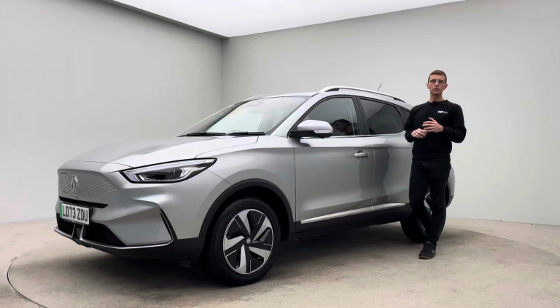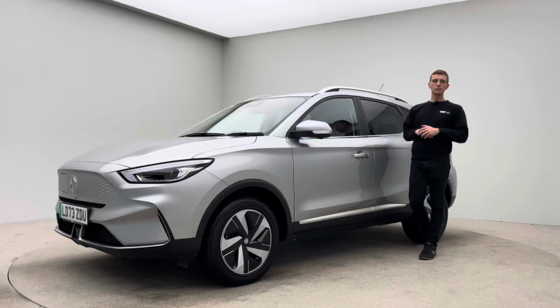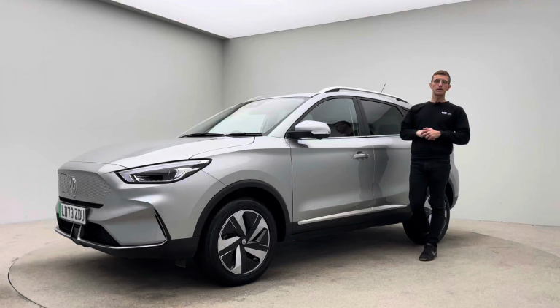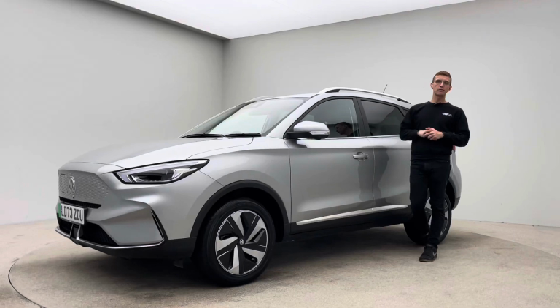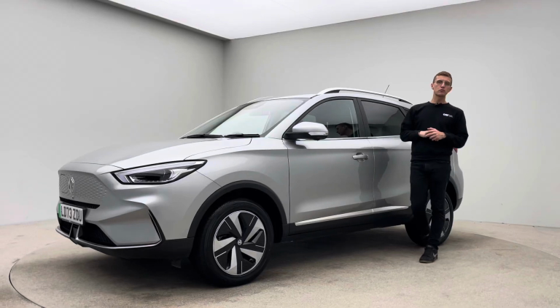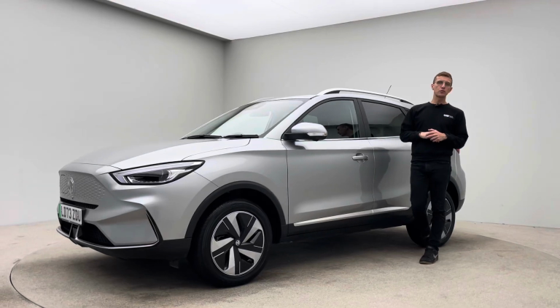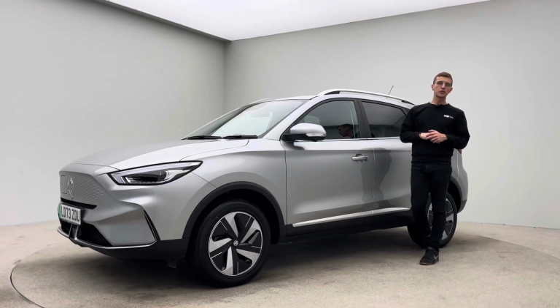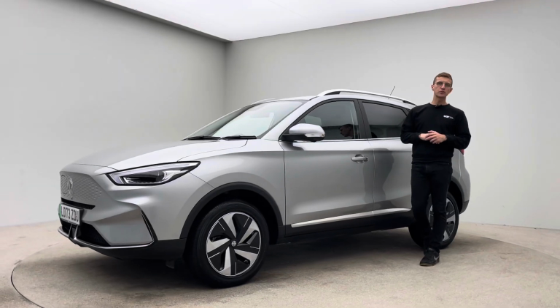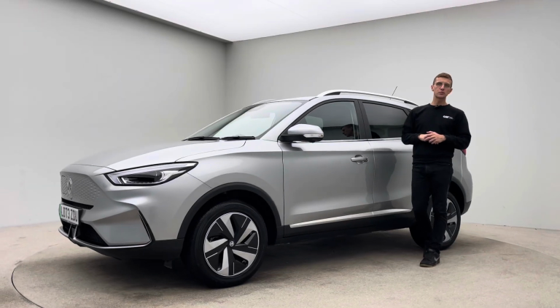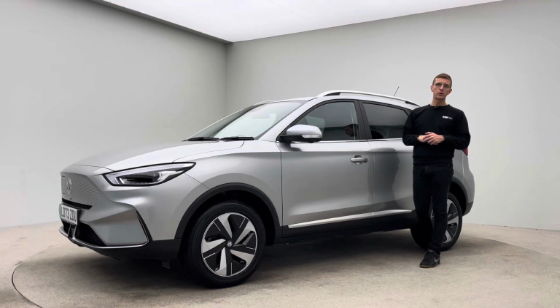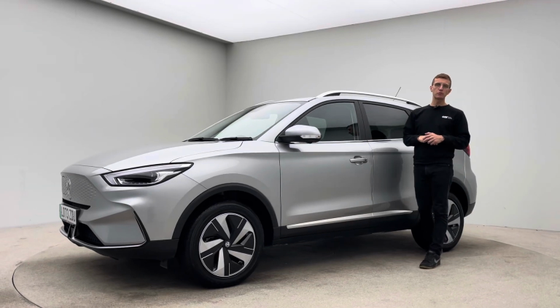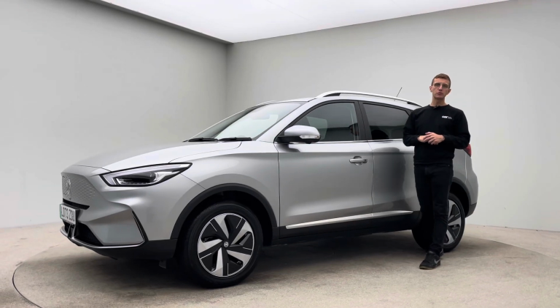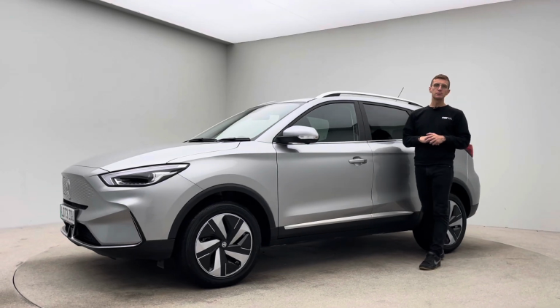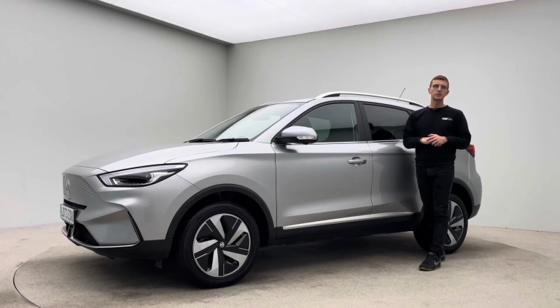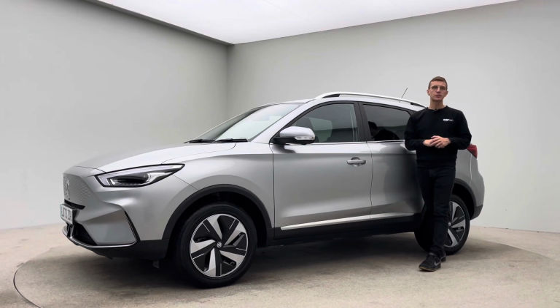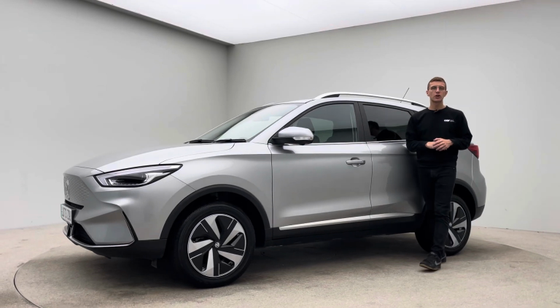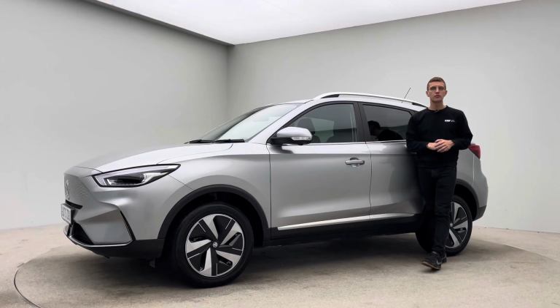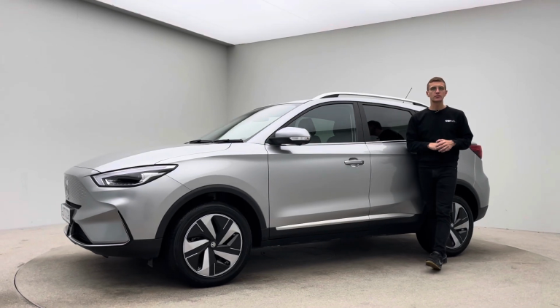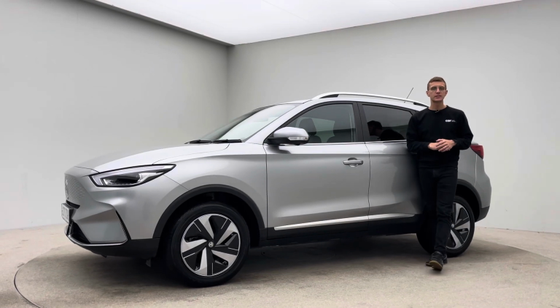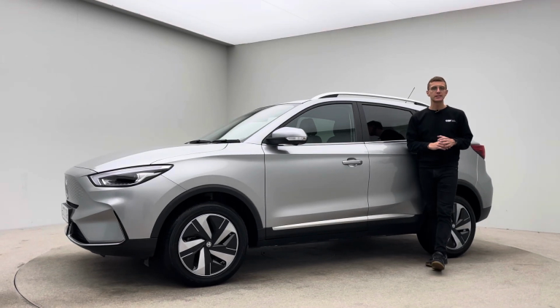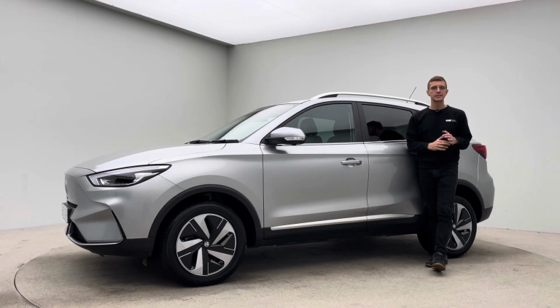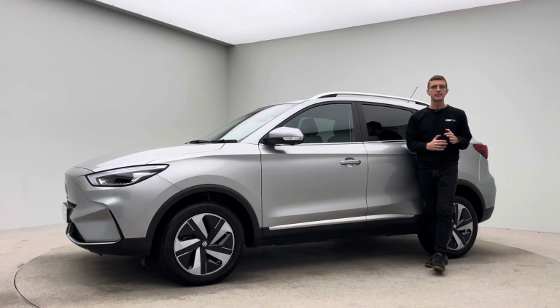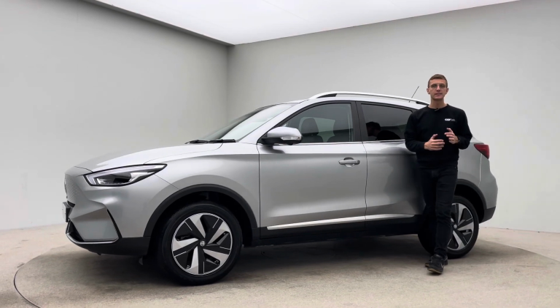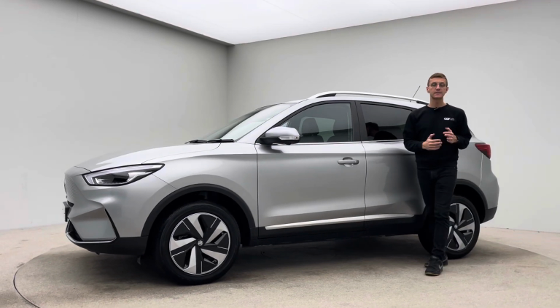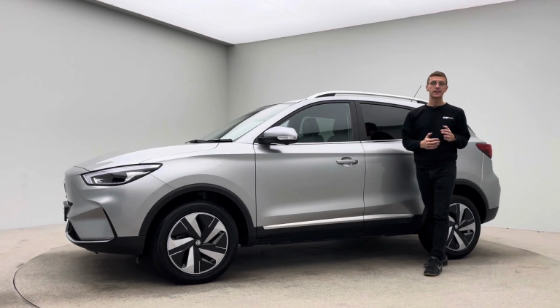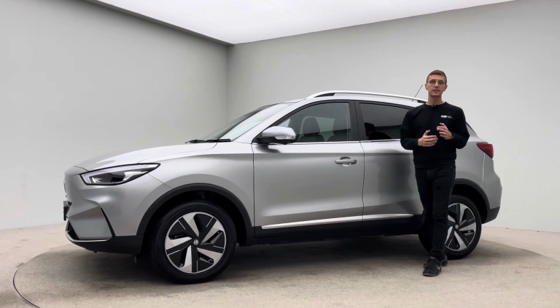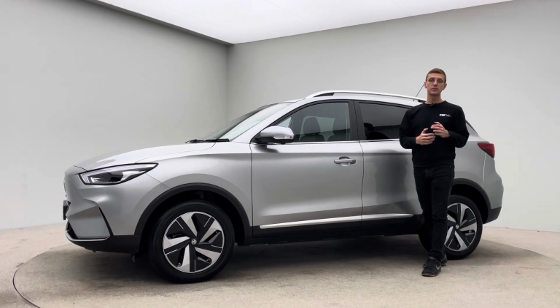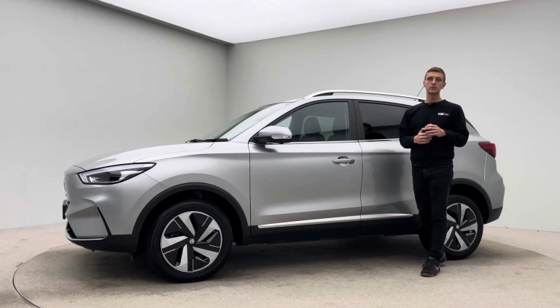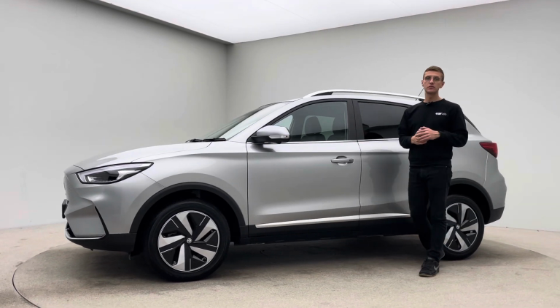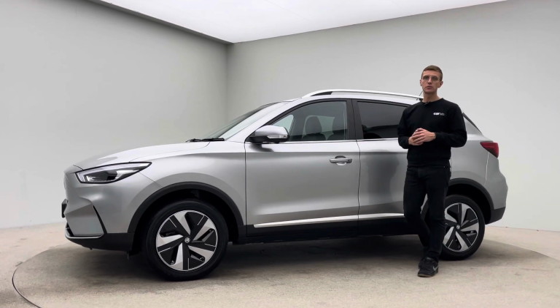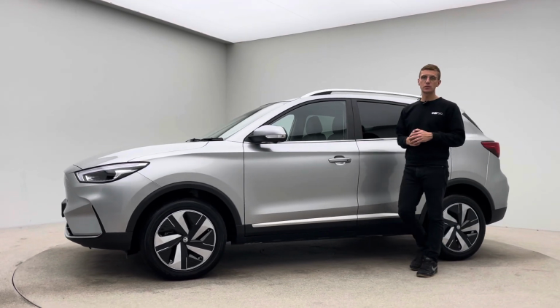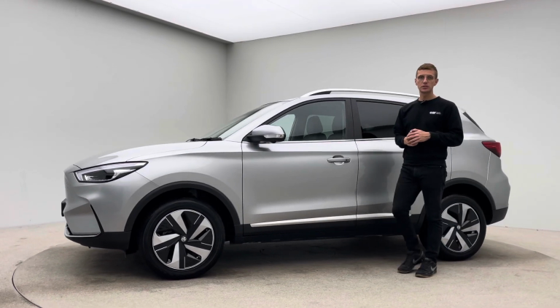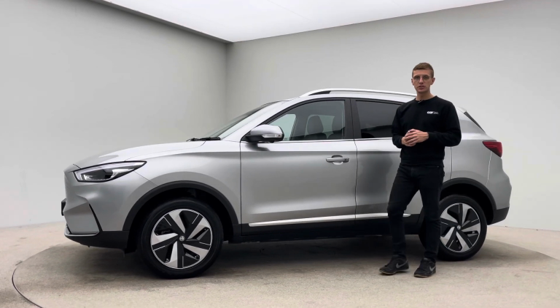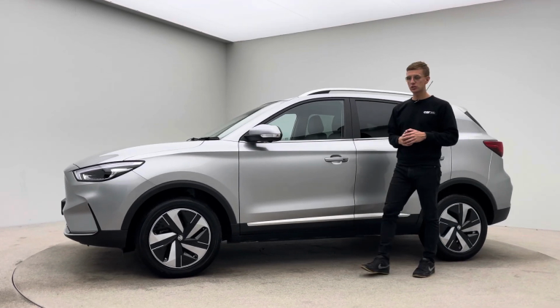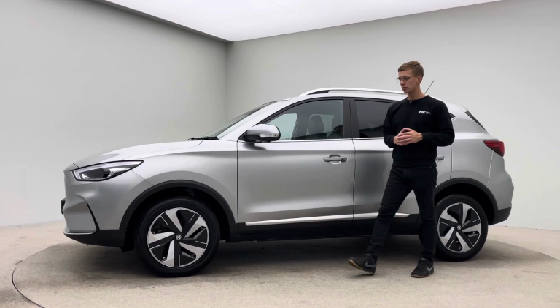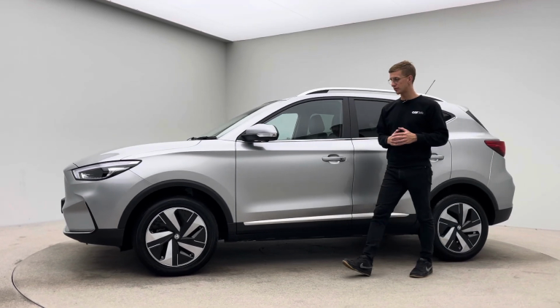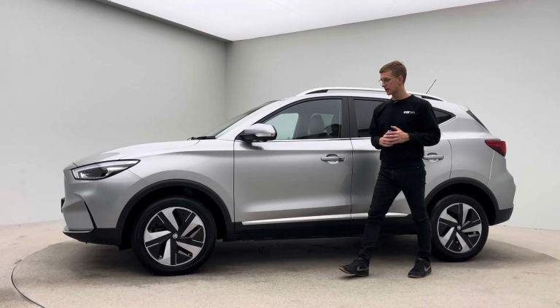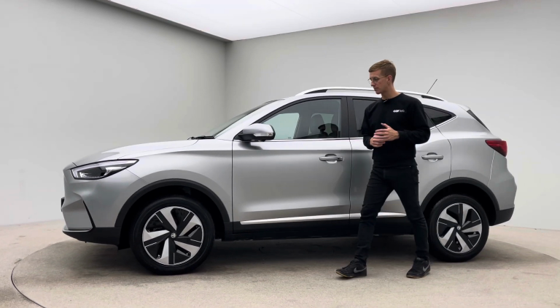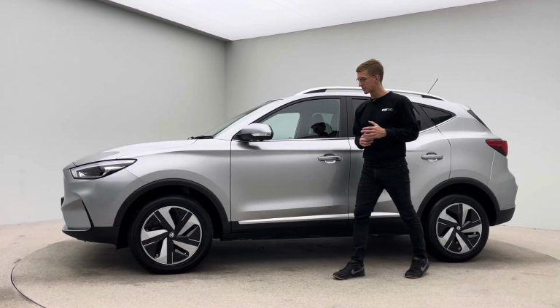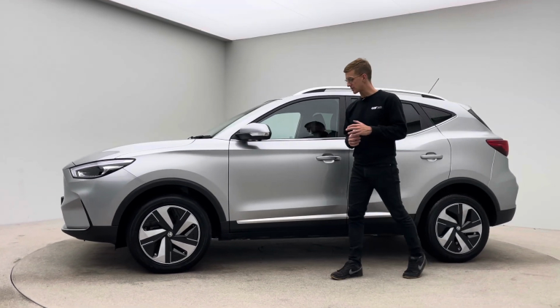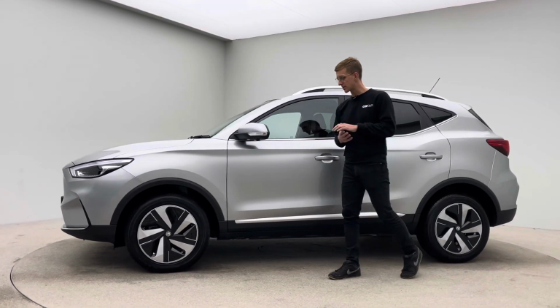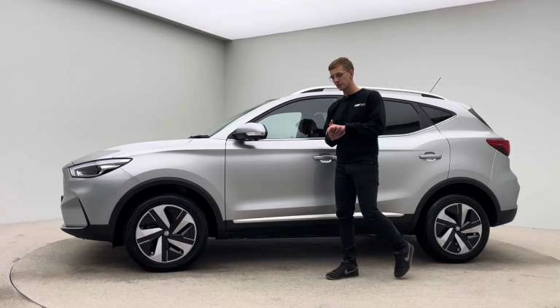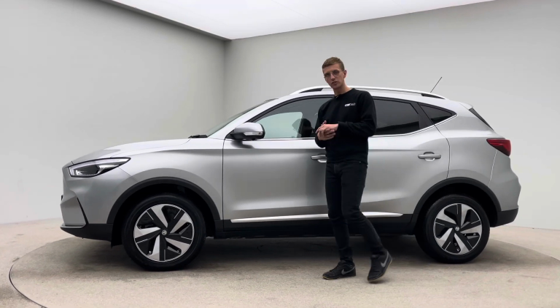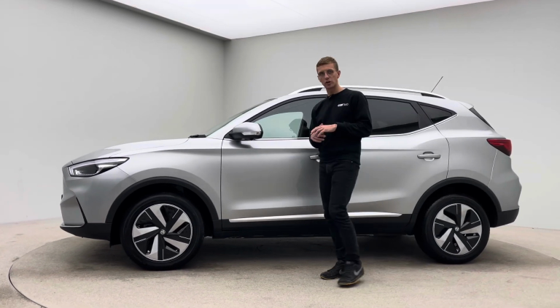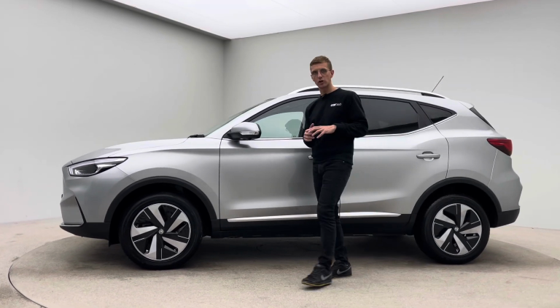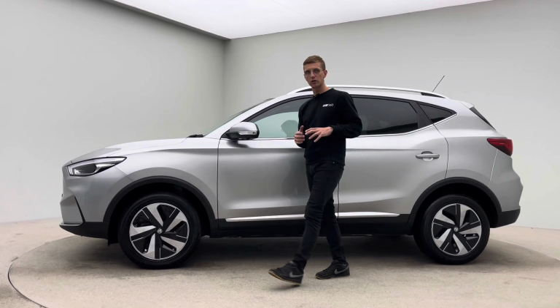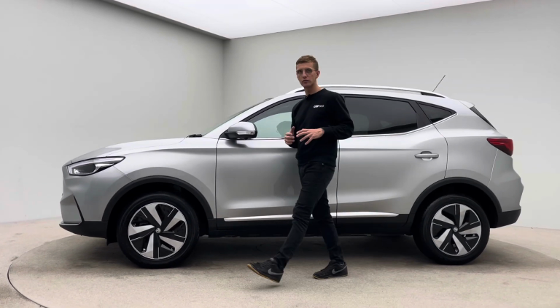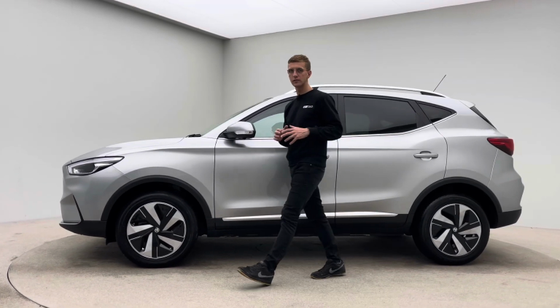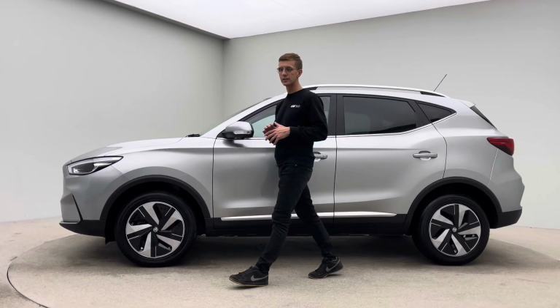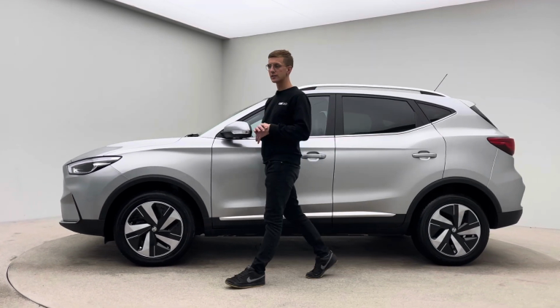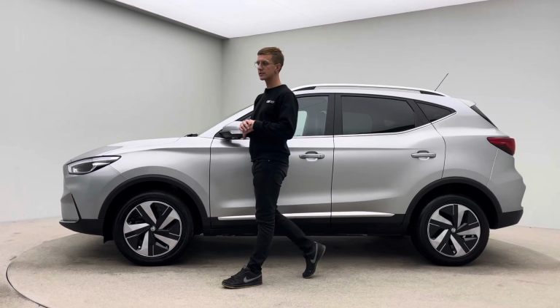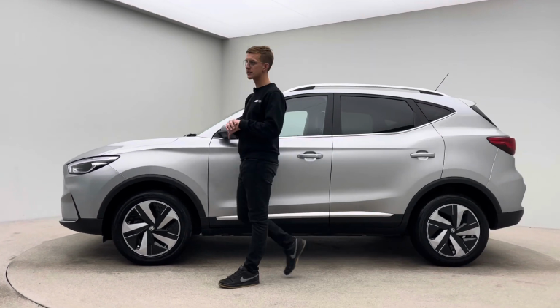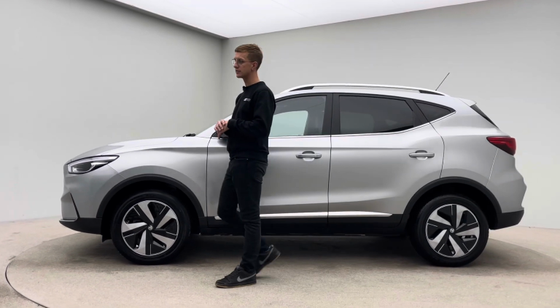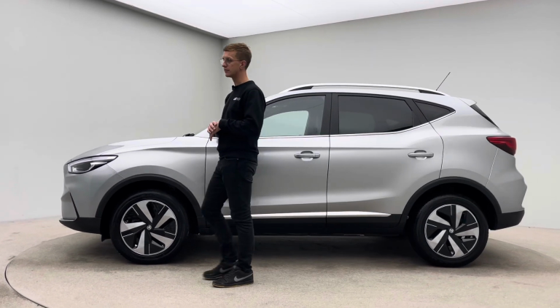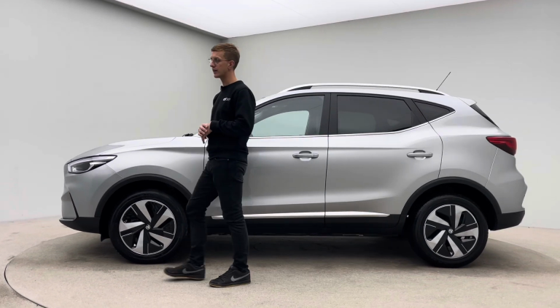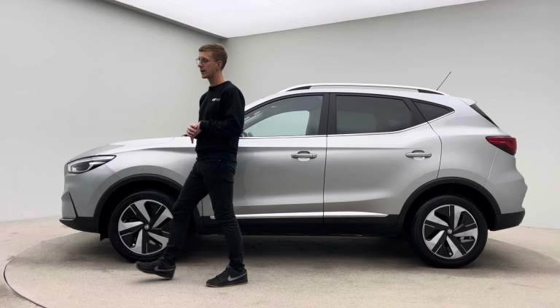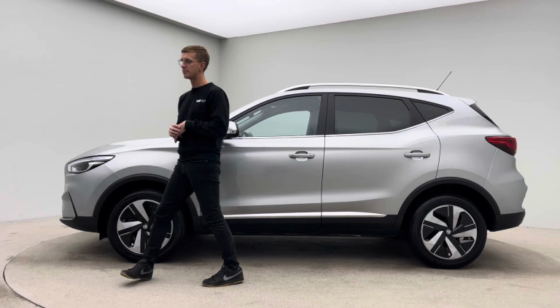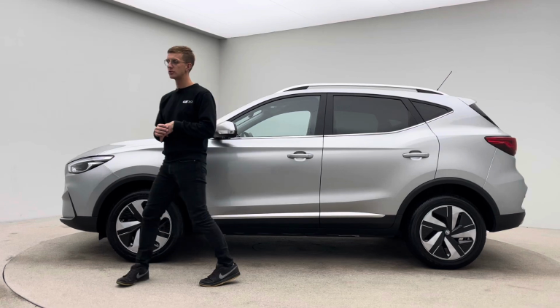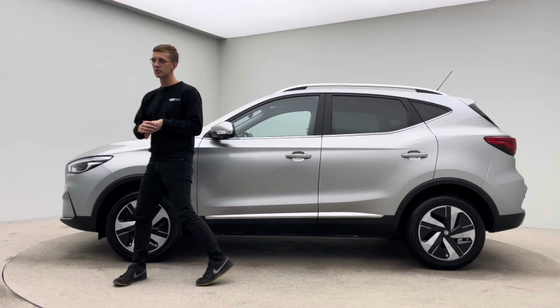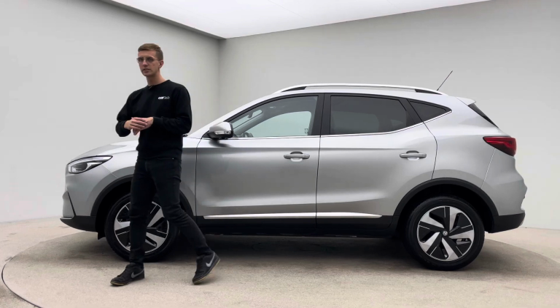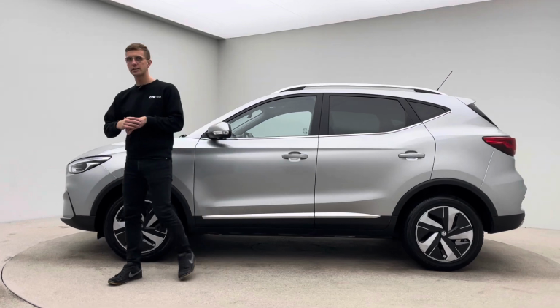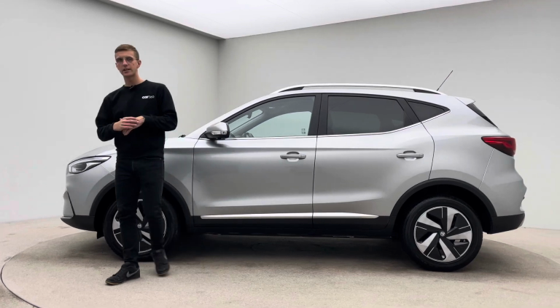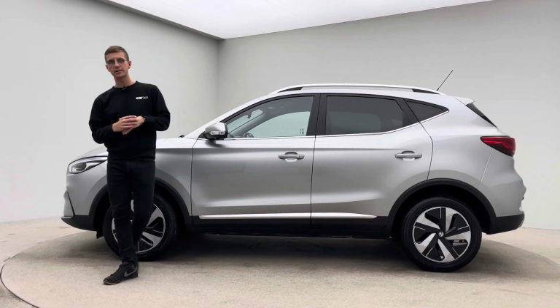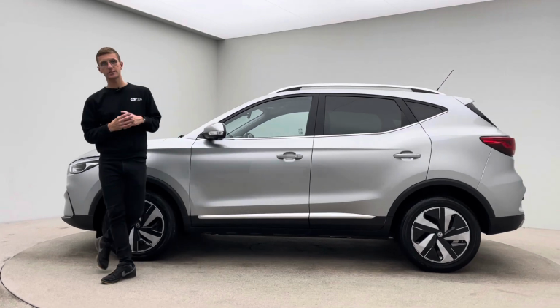Hello, my name is Ross. Welcome to Car360 and thank you for watching a short video presentation on our lovely Silver MG ZS.